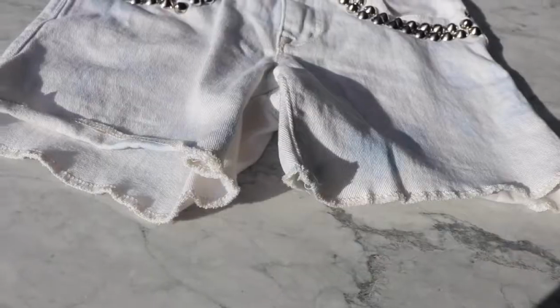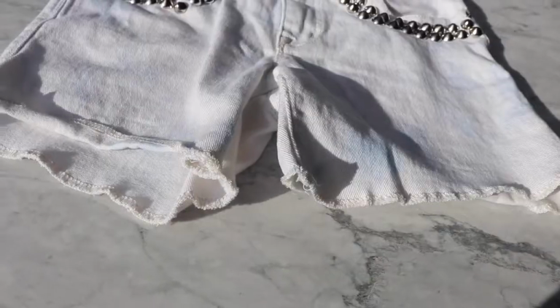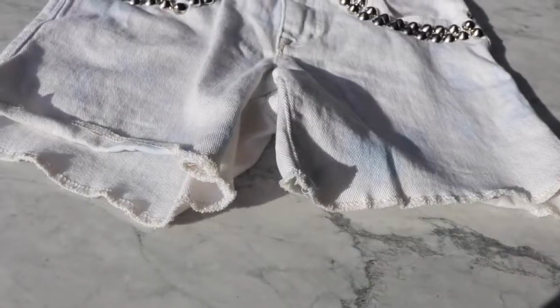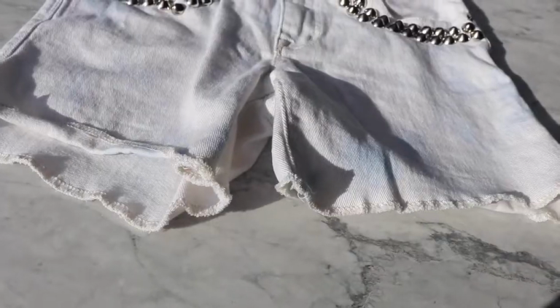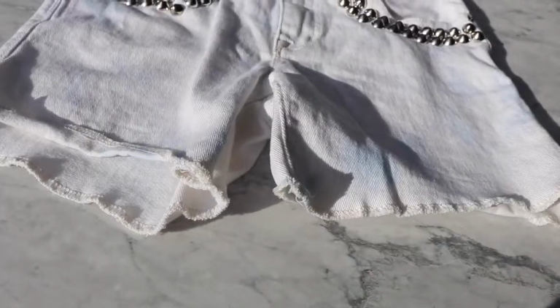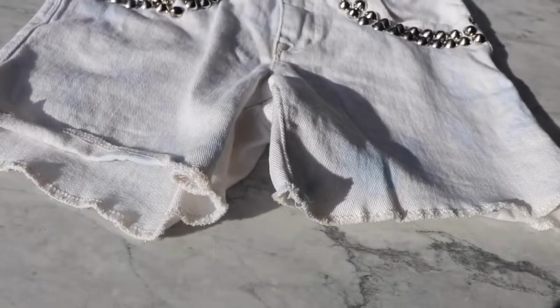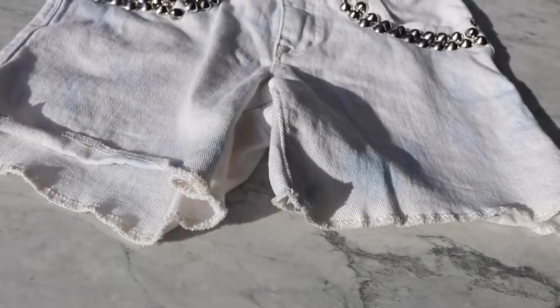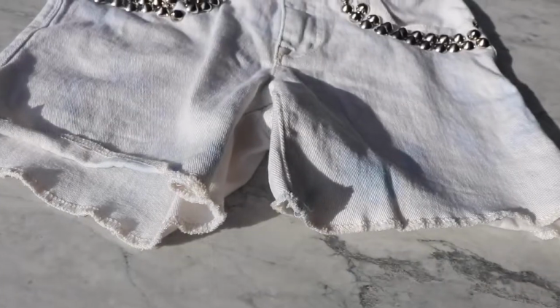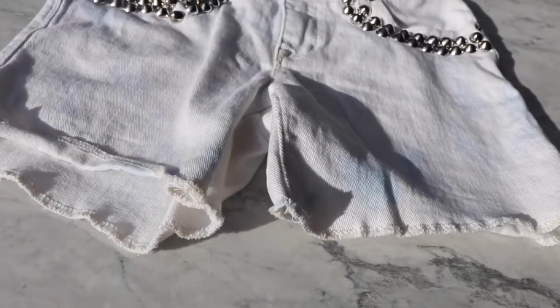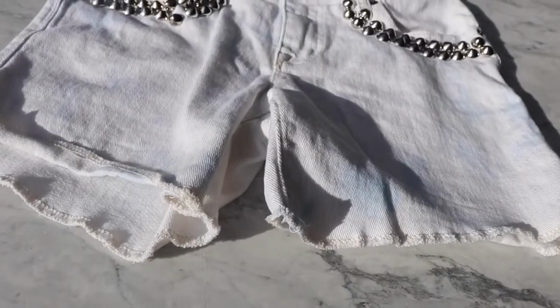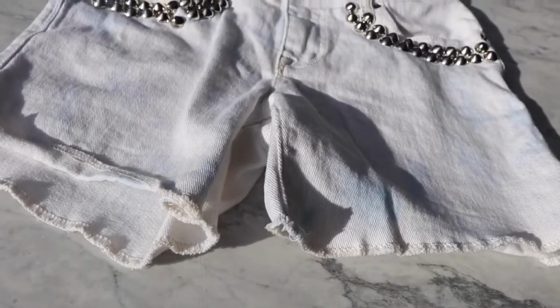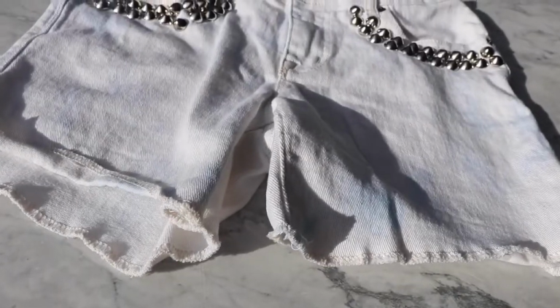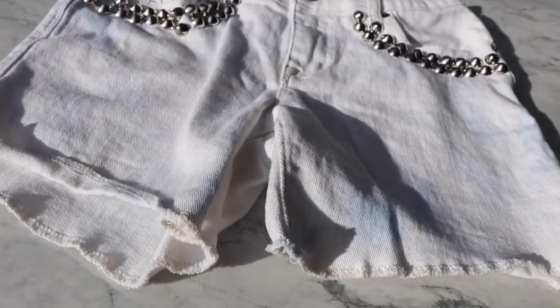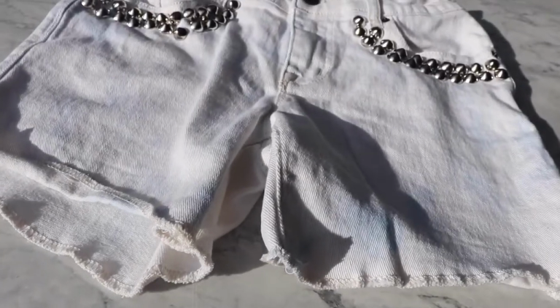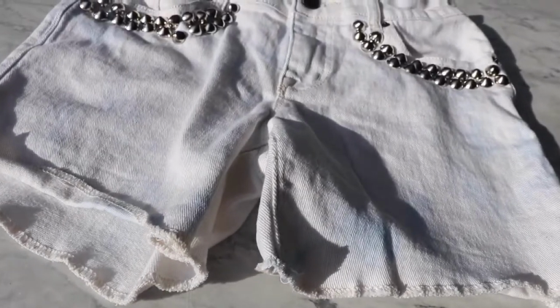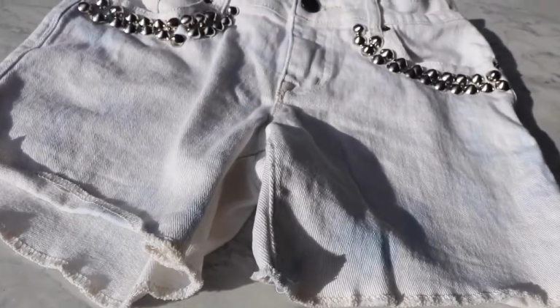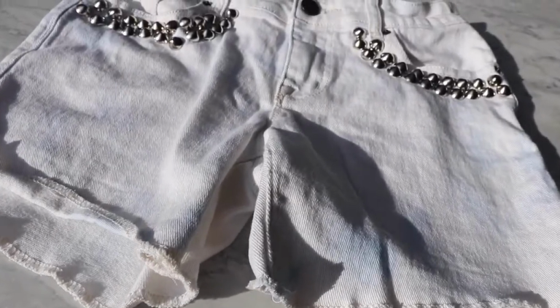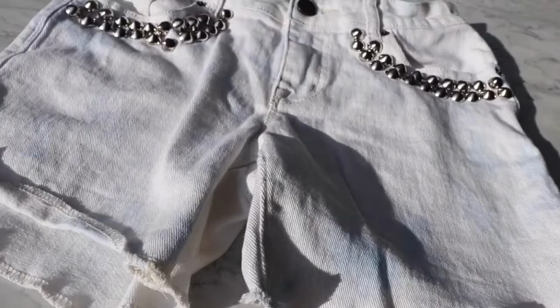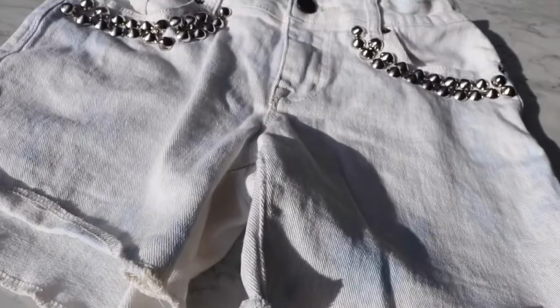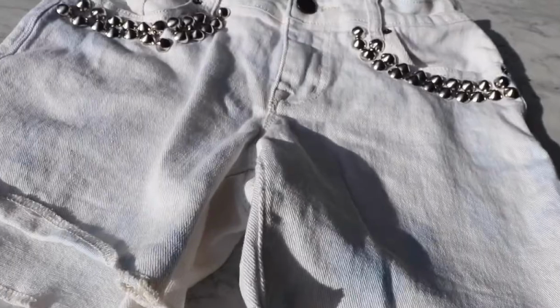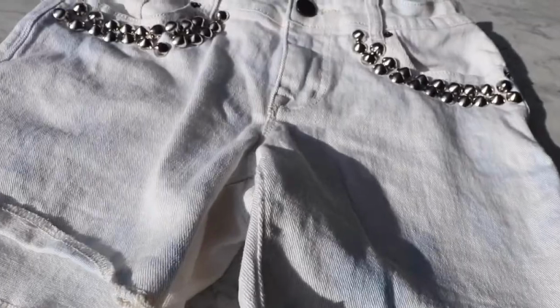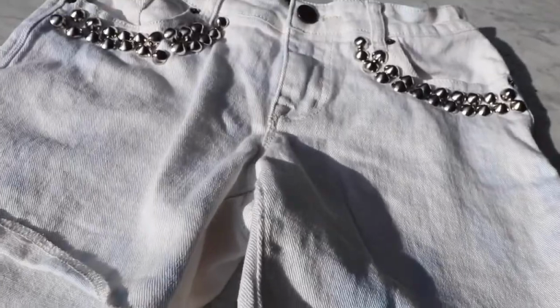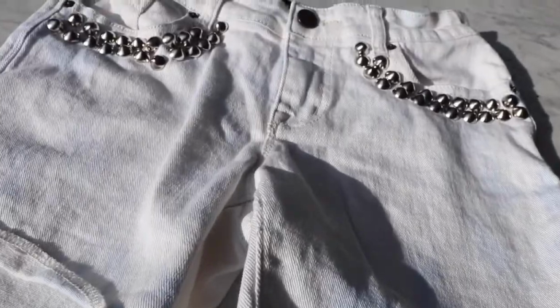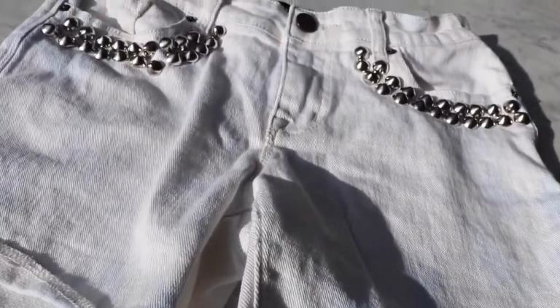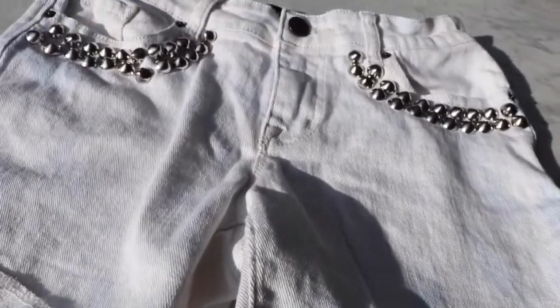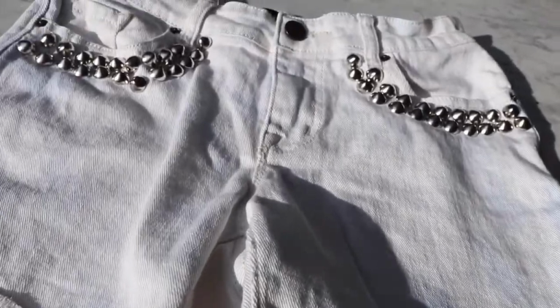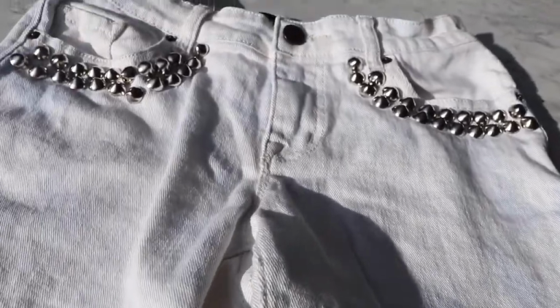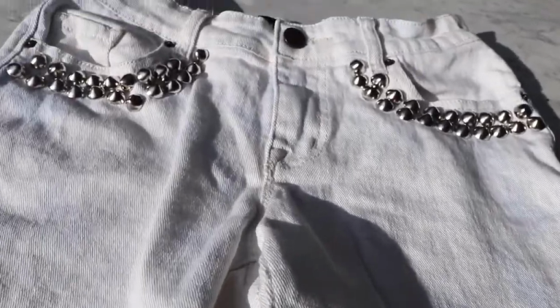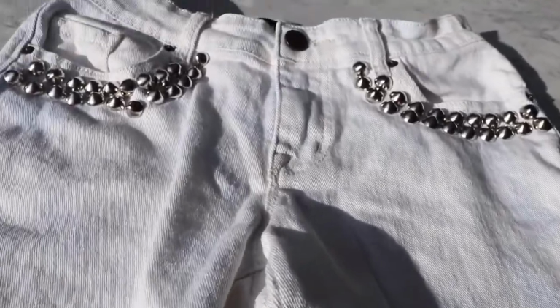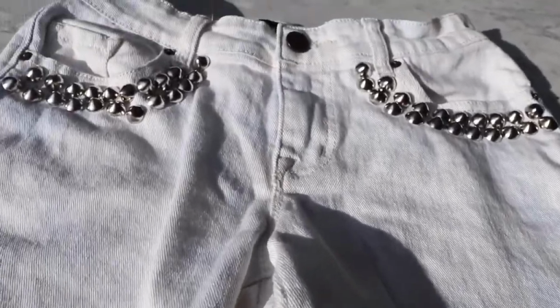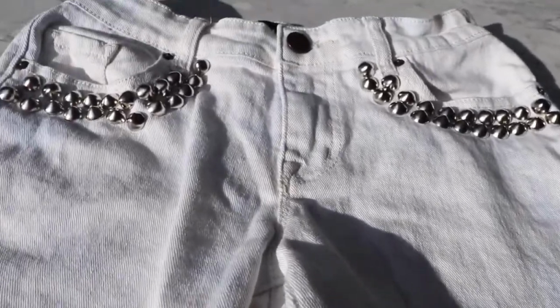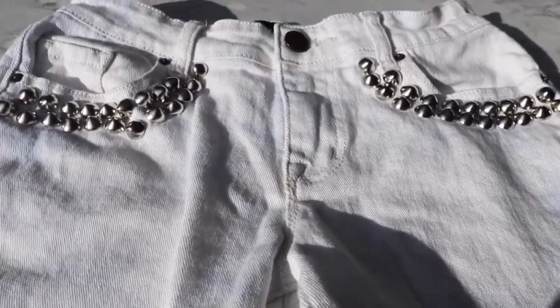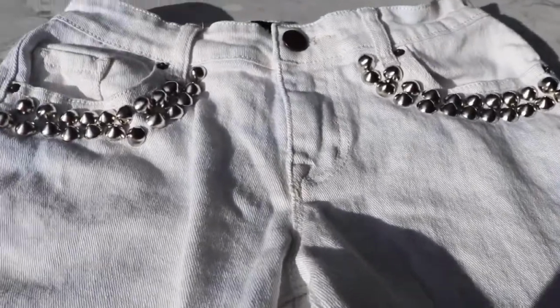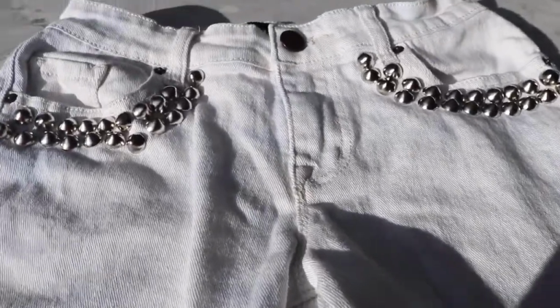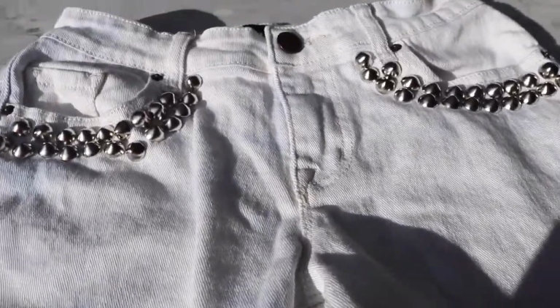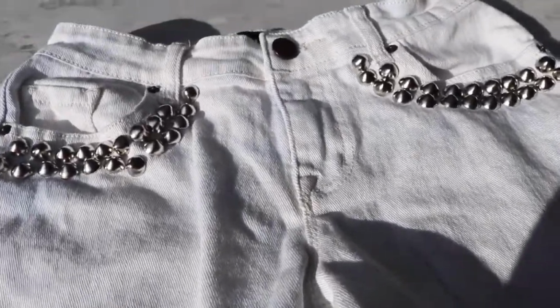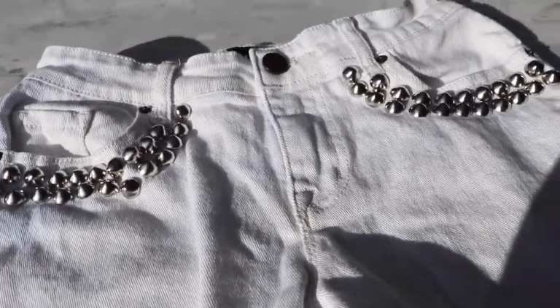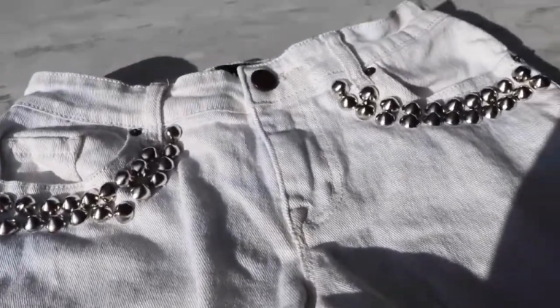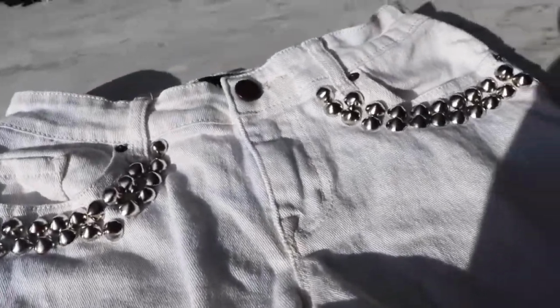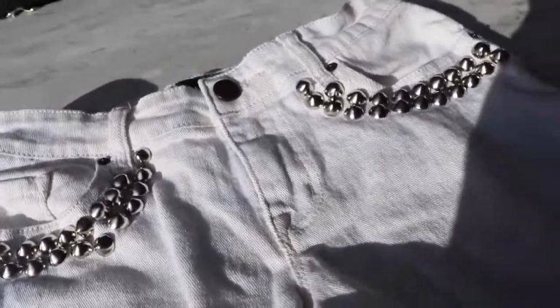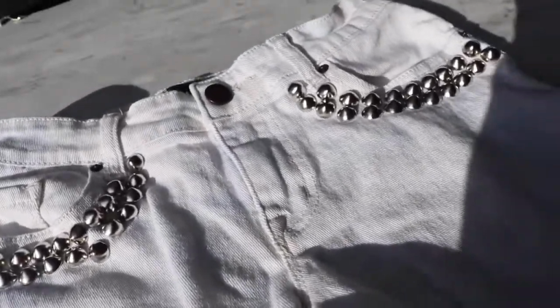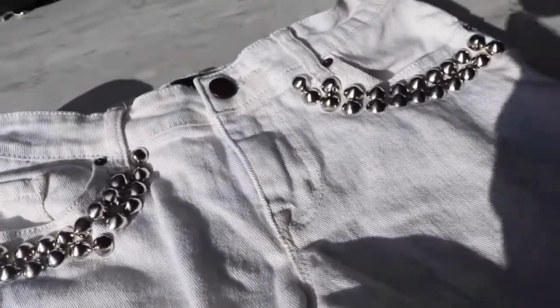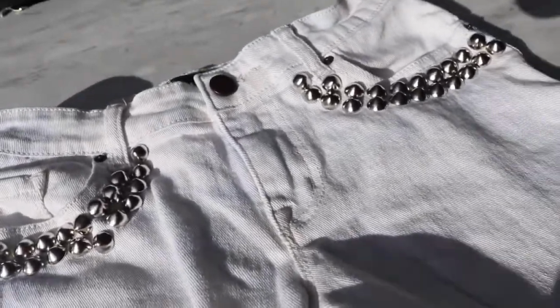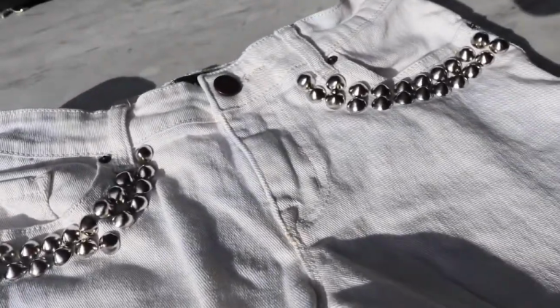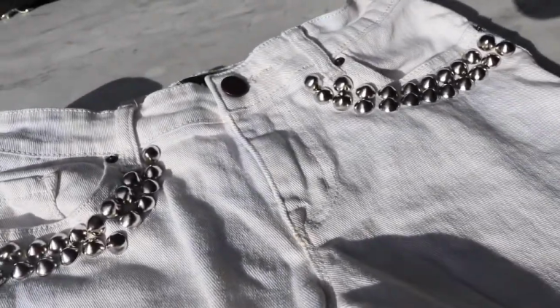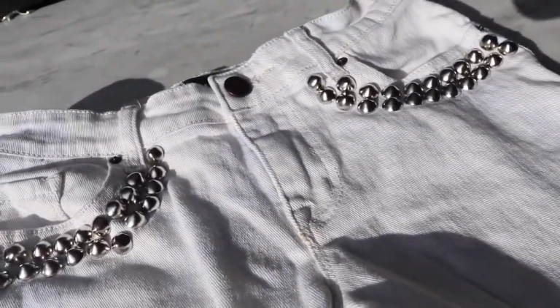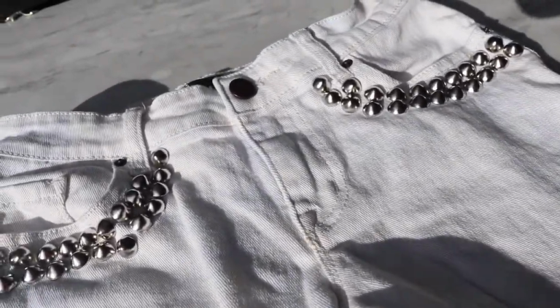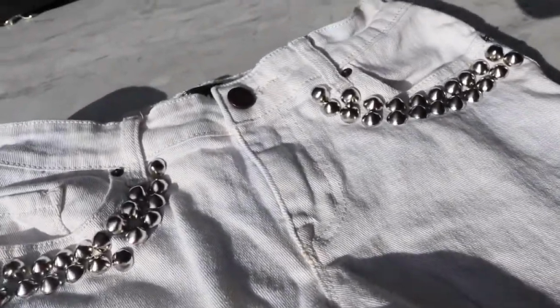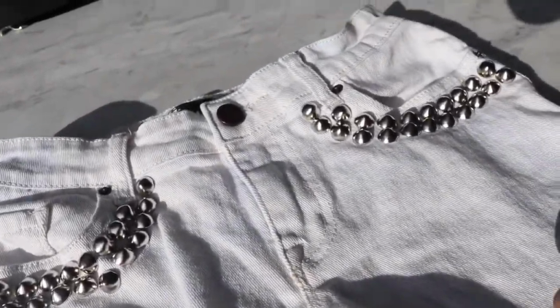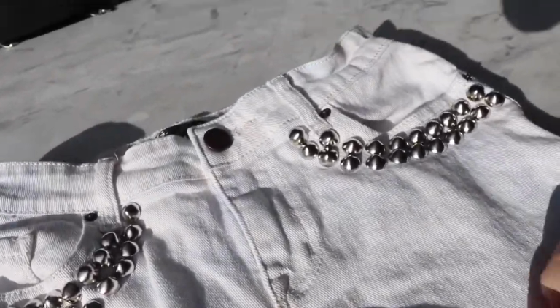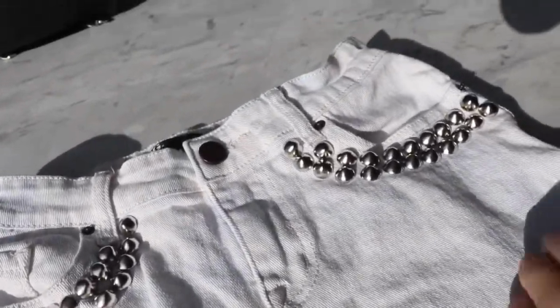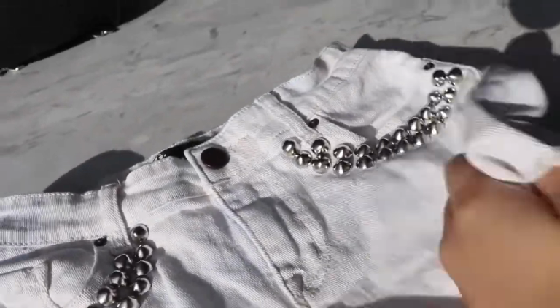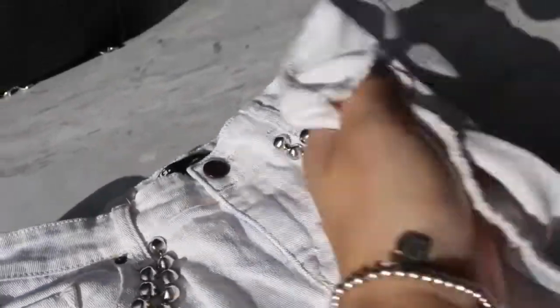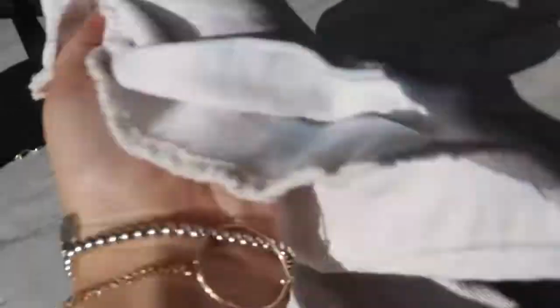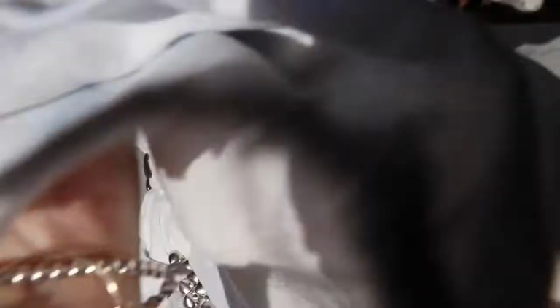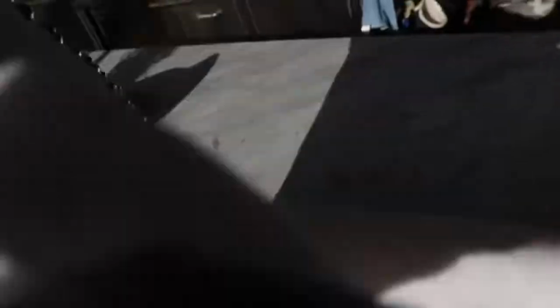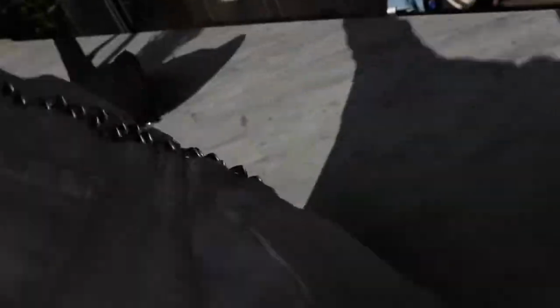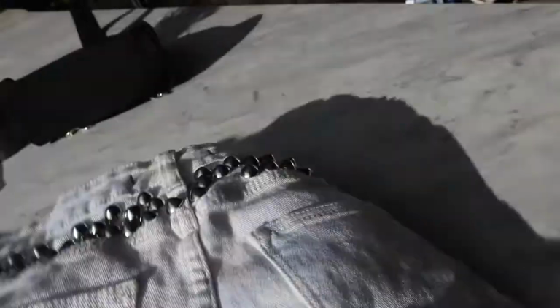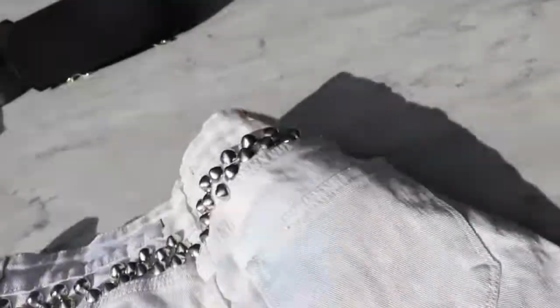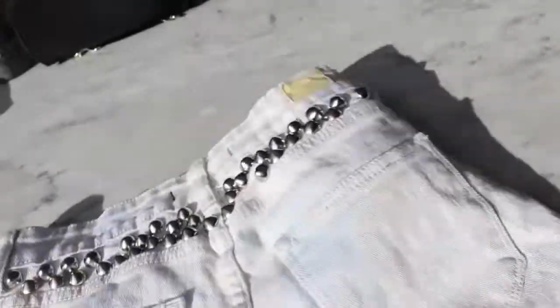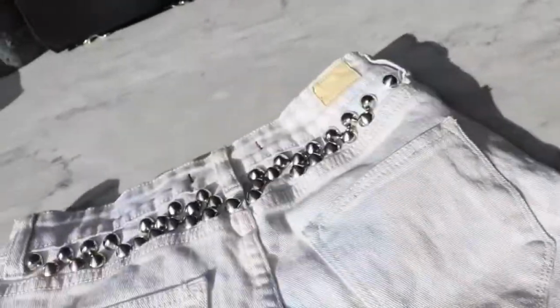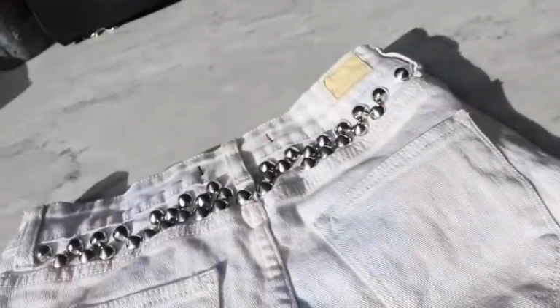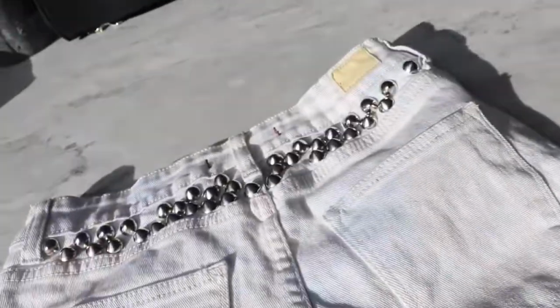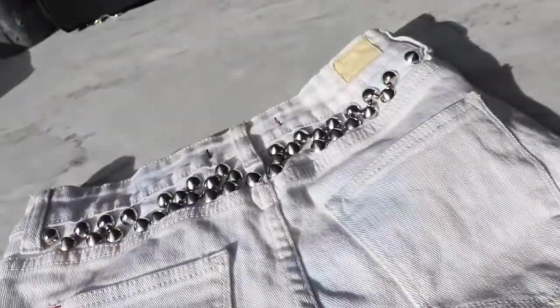Then I got these white acid wash midi shorts from BBG and they have metal detailing in the back and the front.